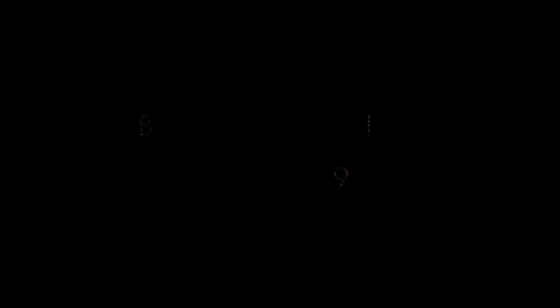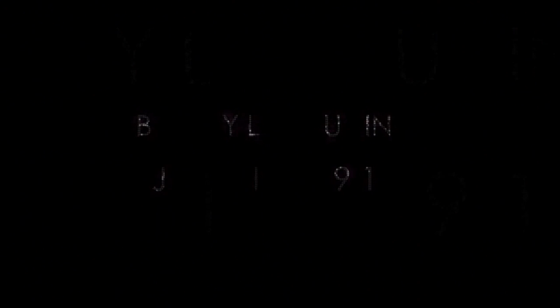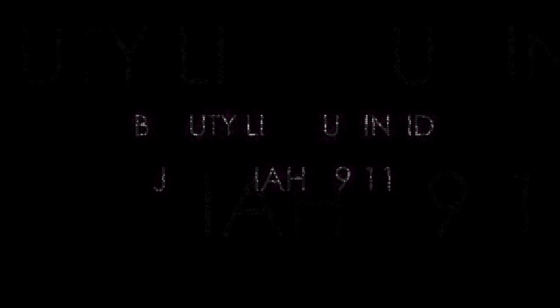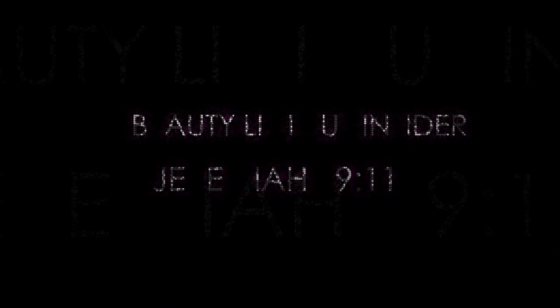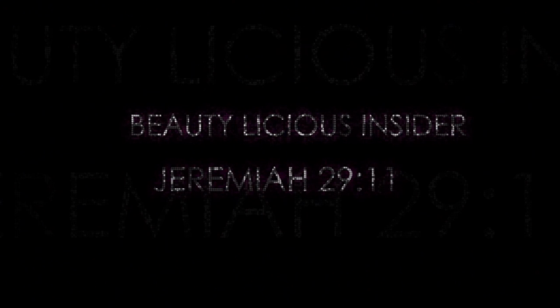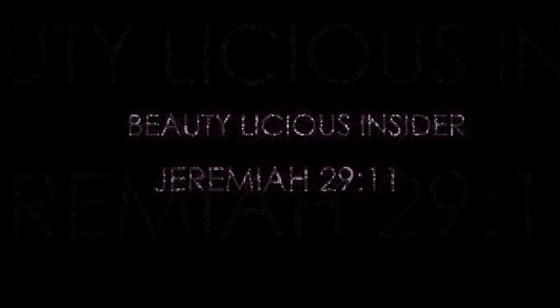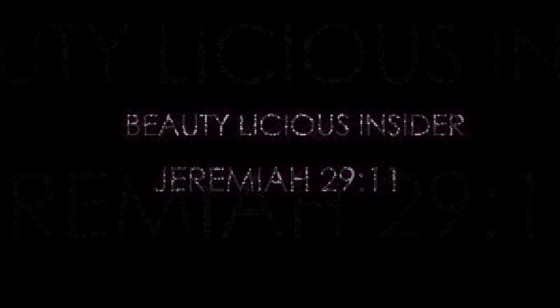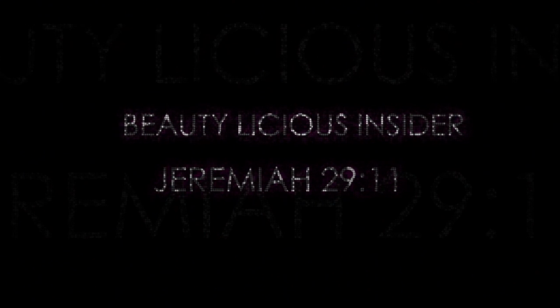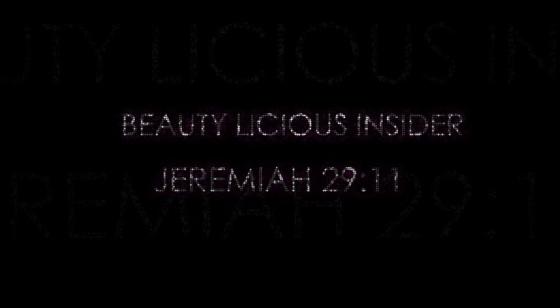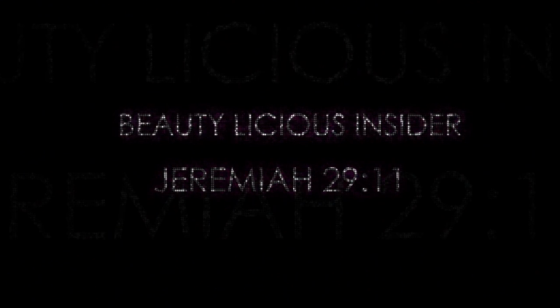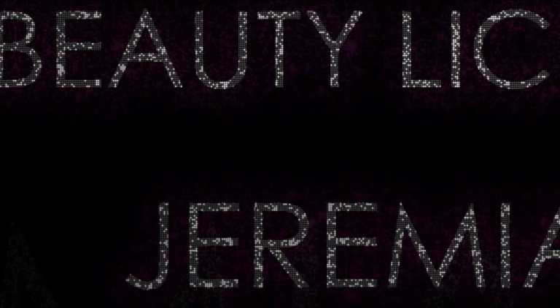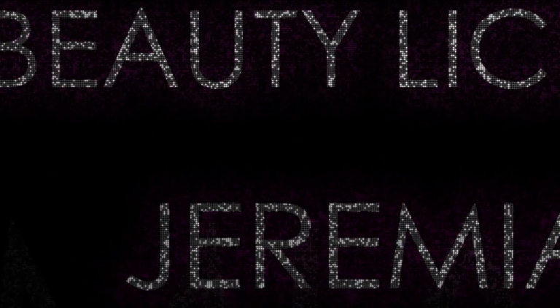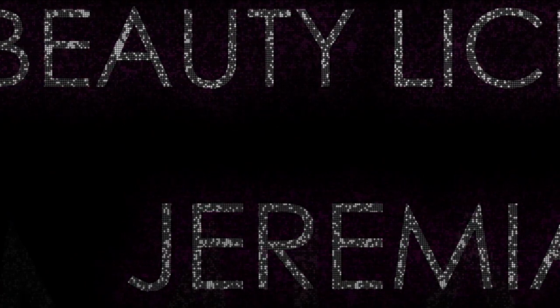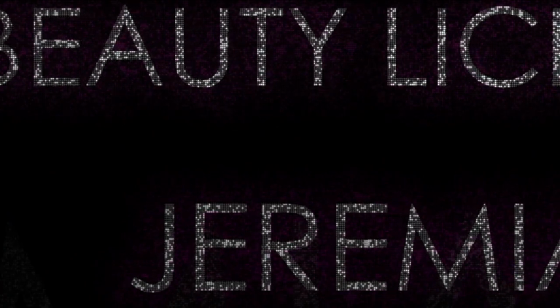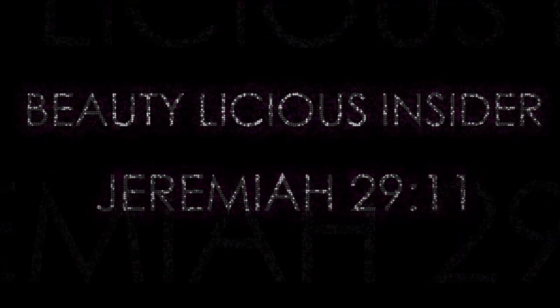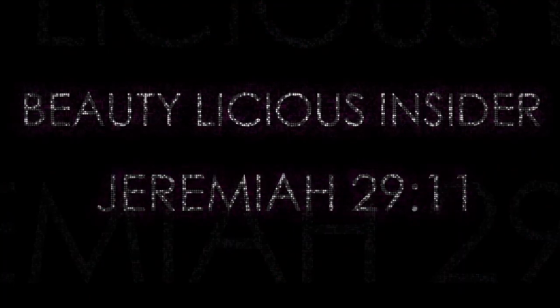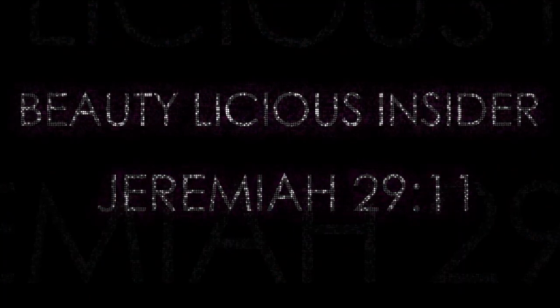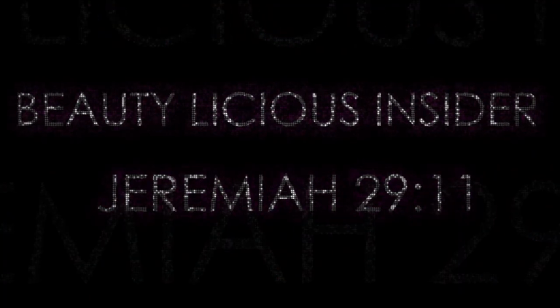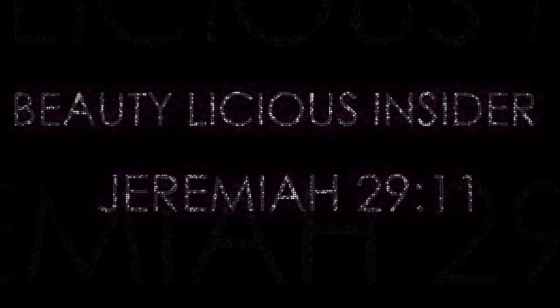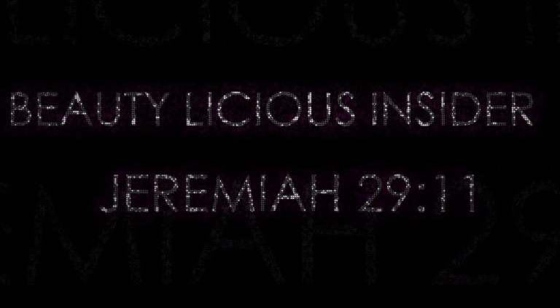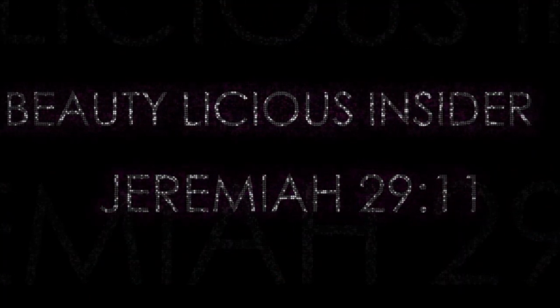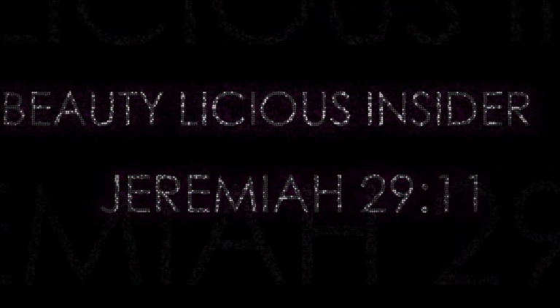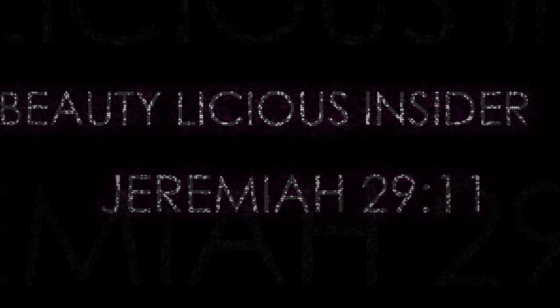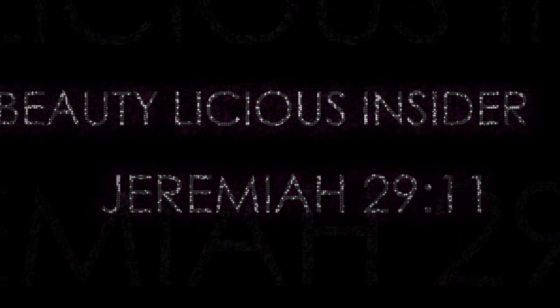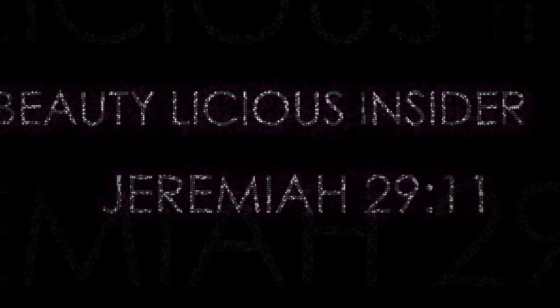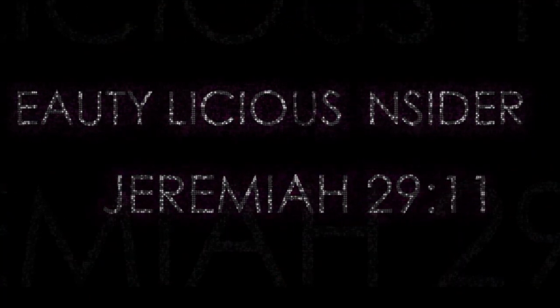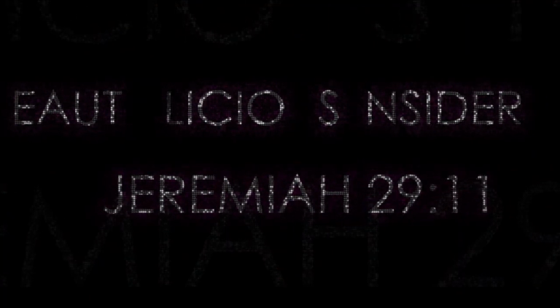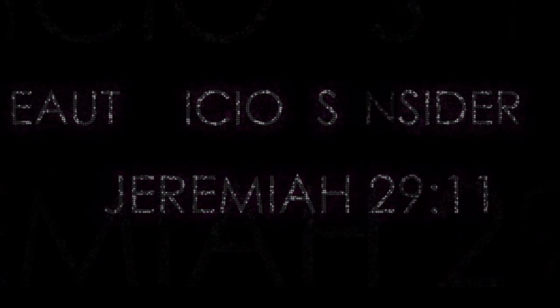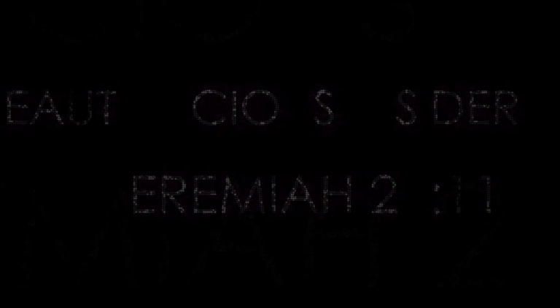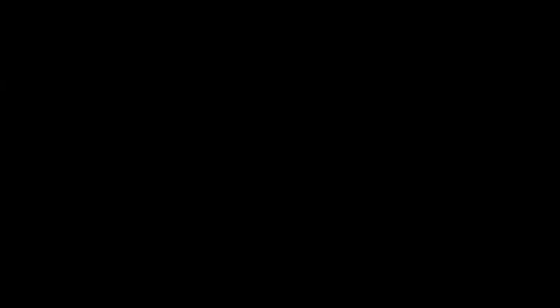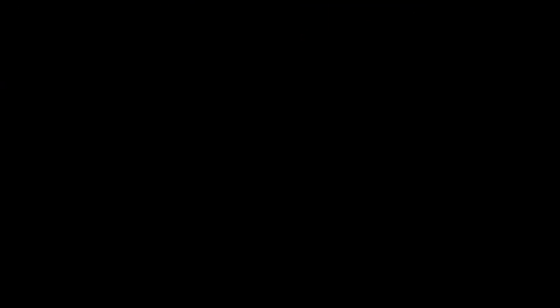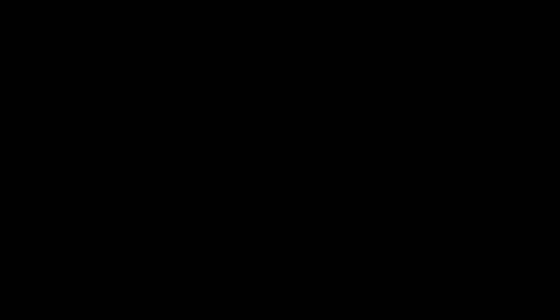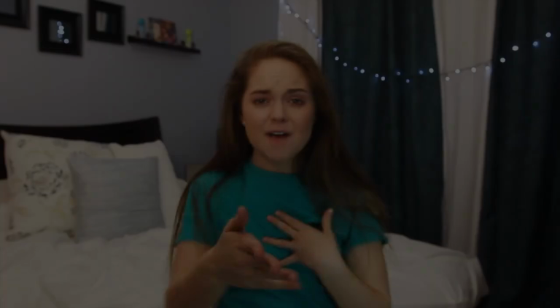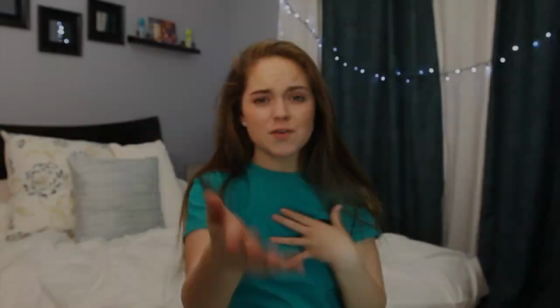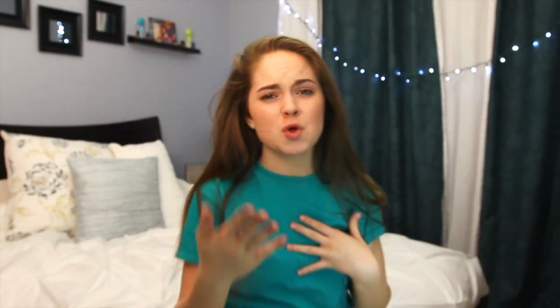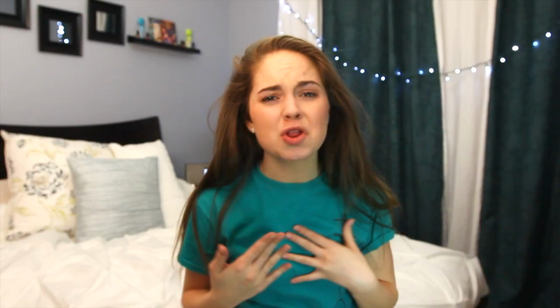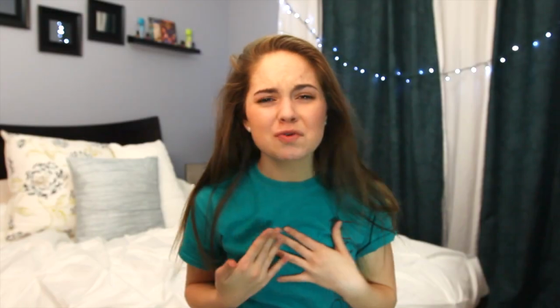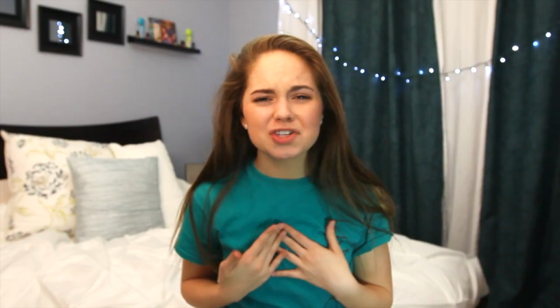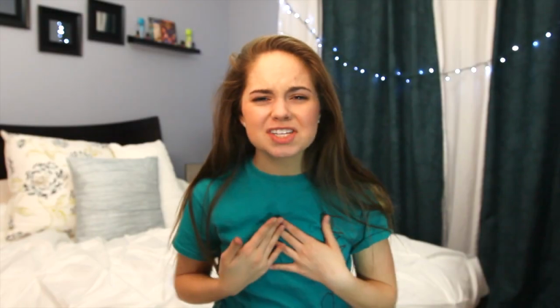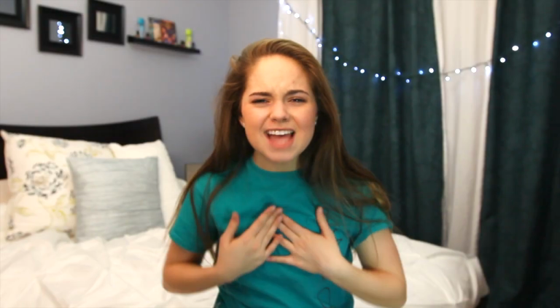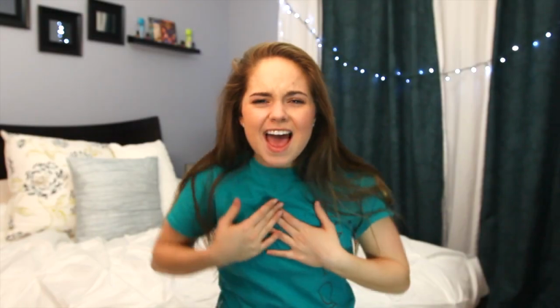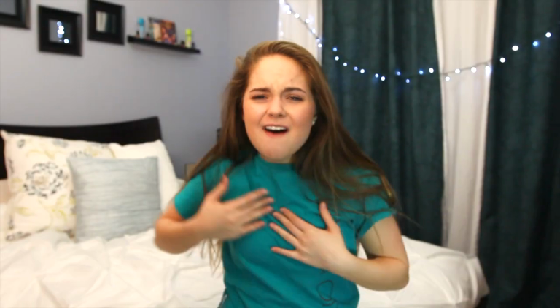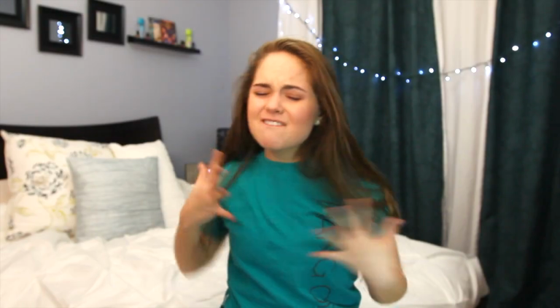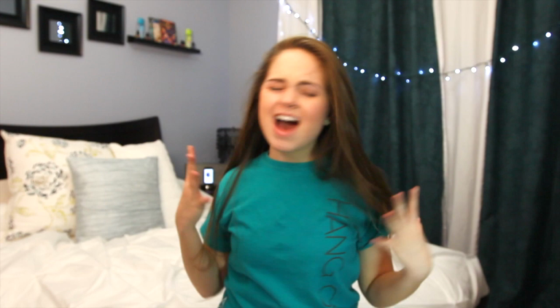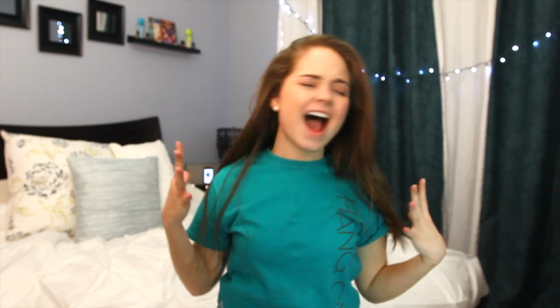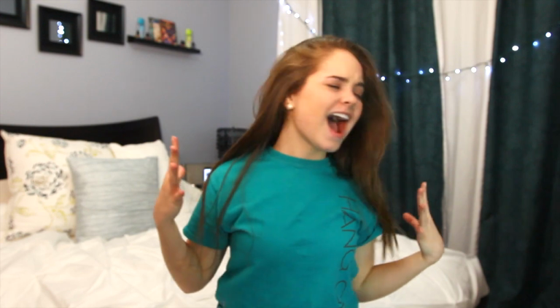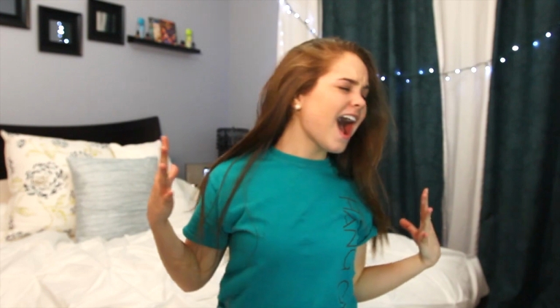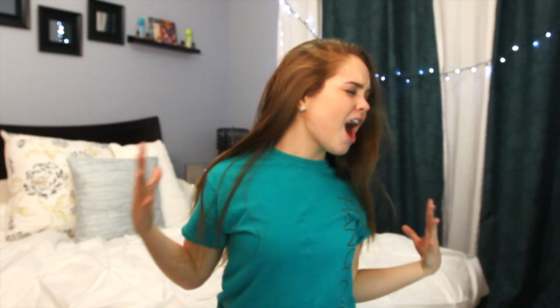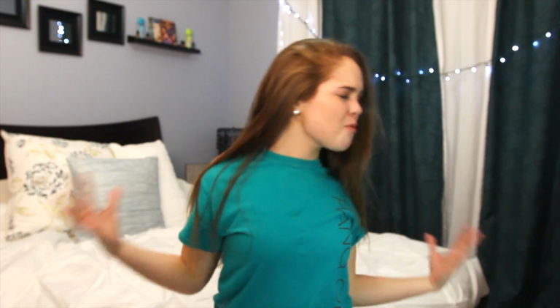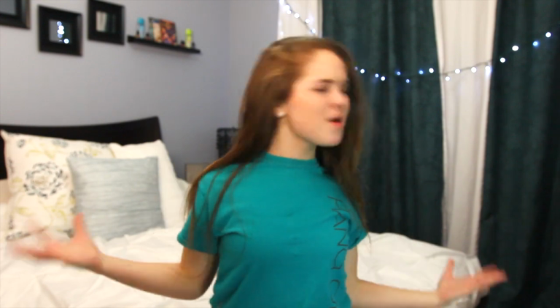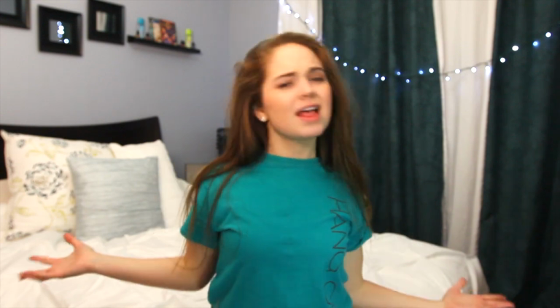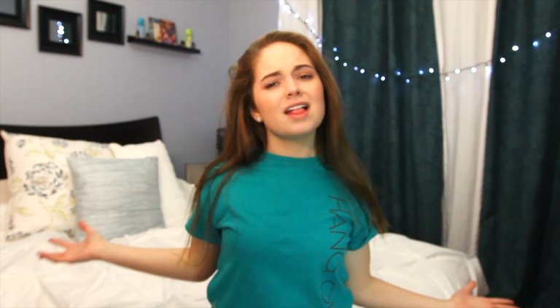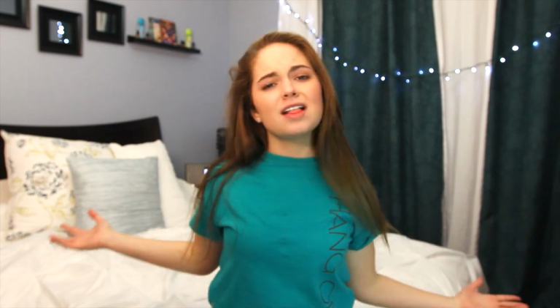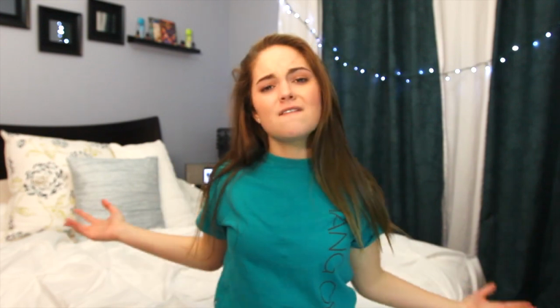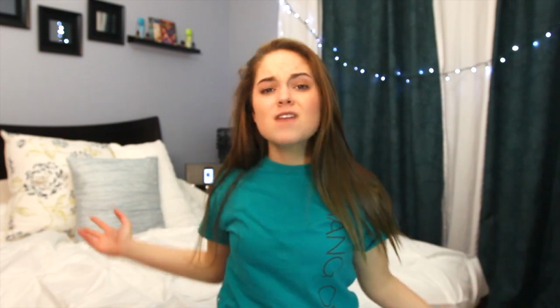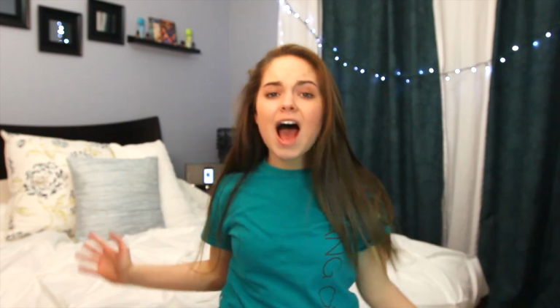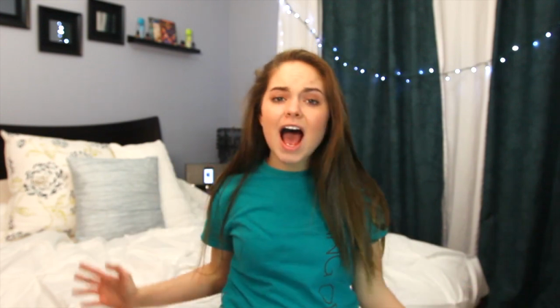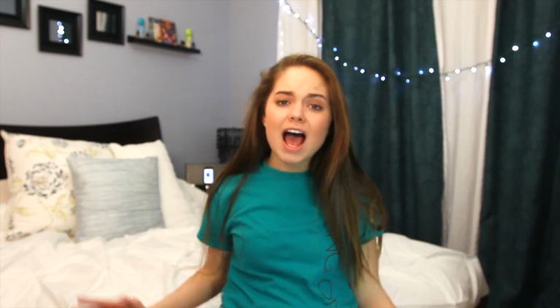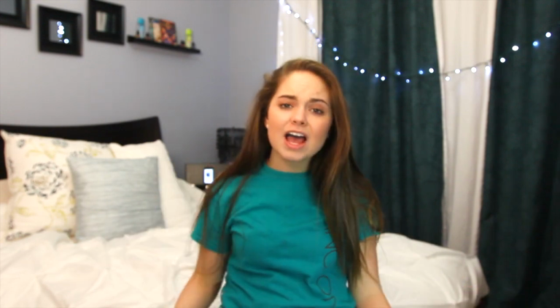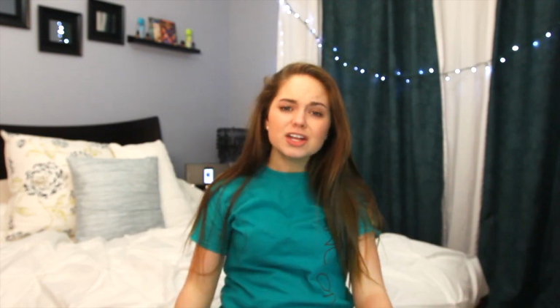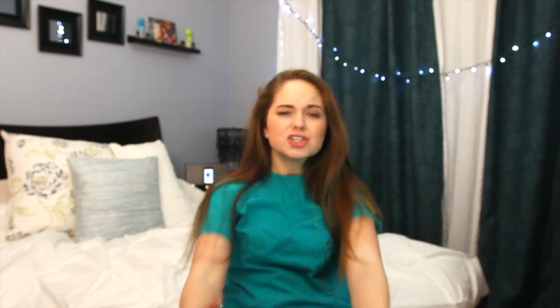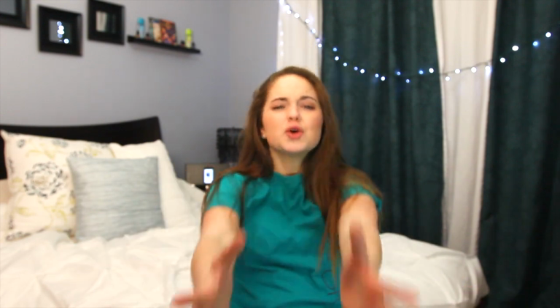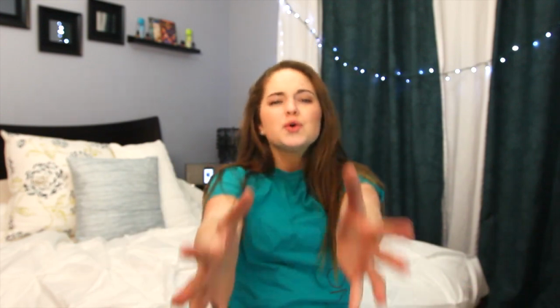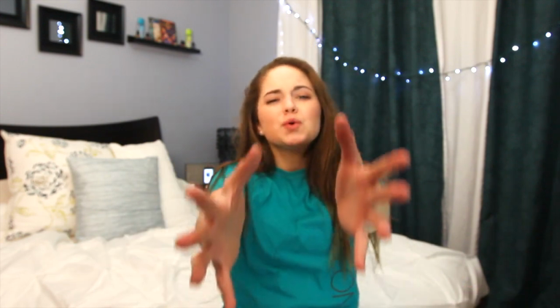Beauty-licious Insider. Hey, if you lose yourself, I will find you.